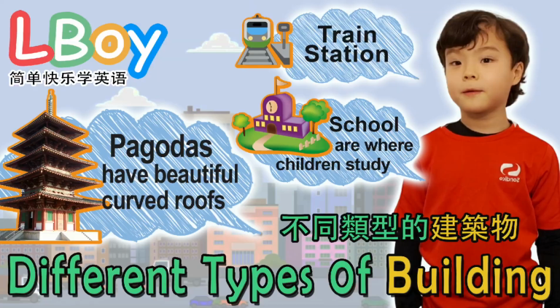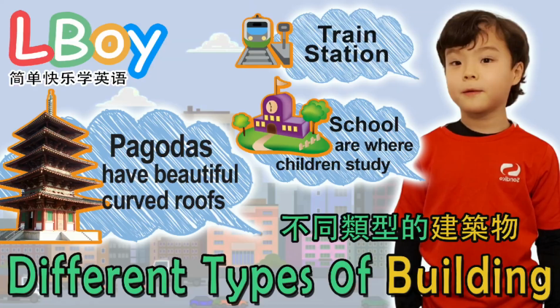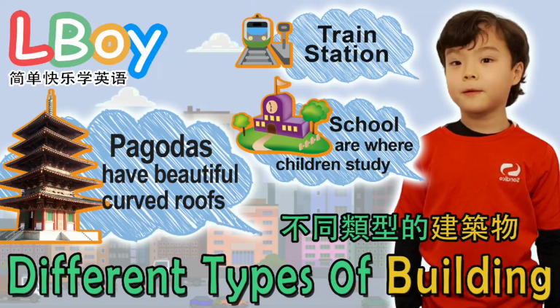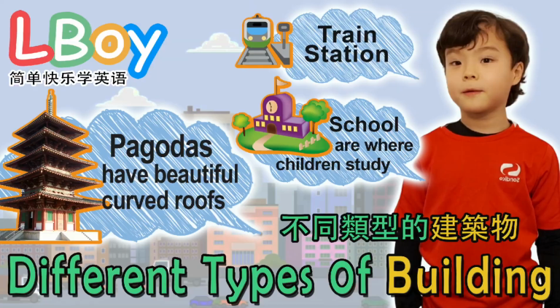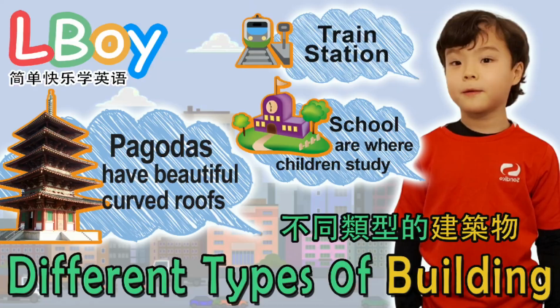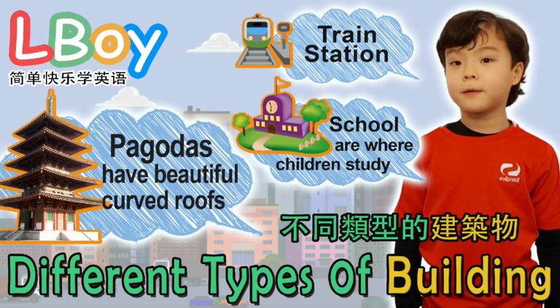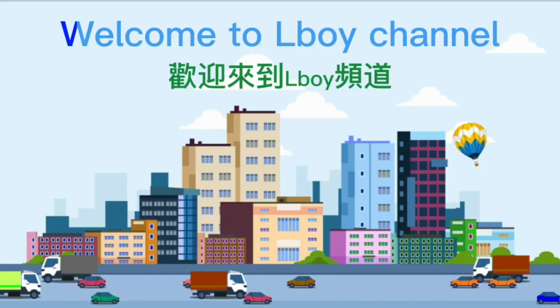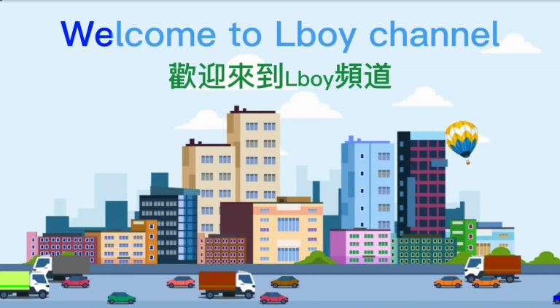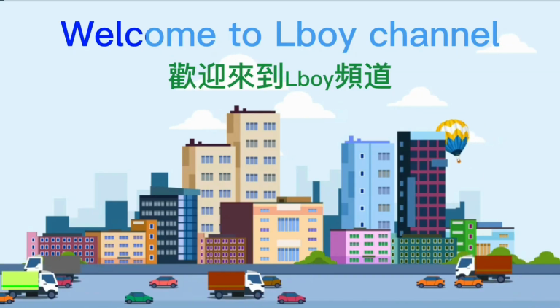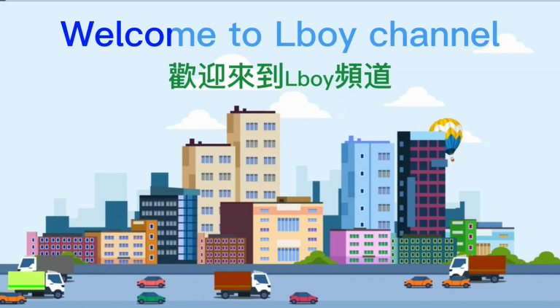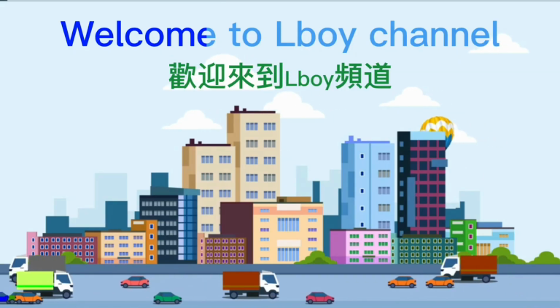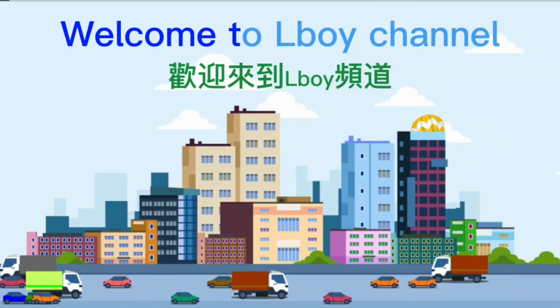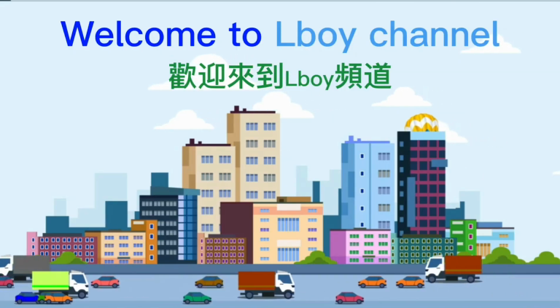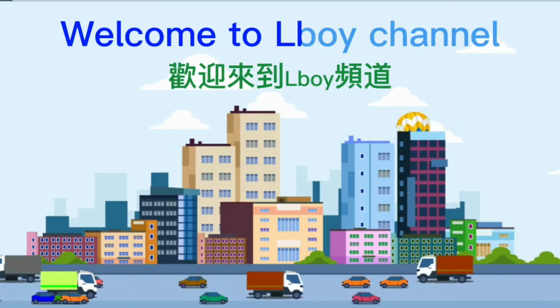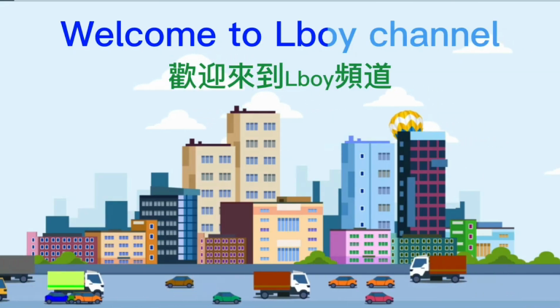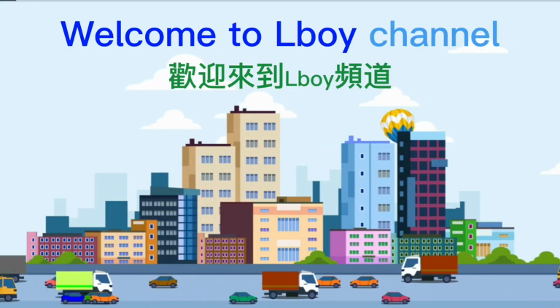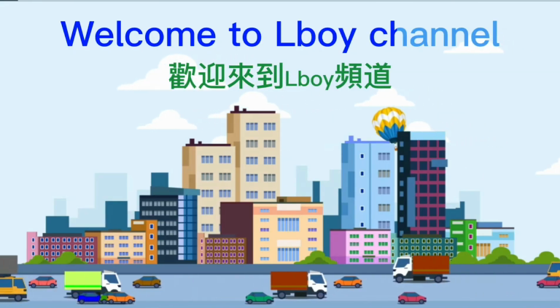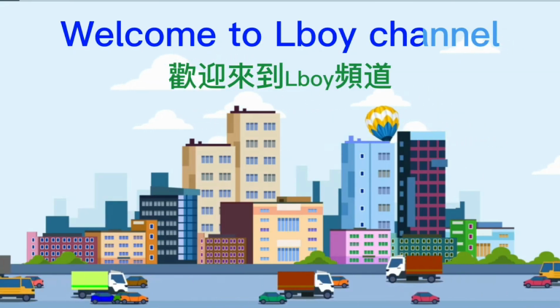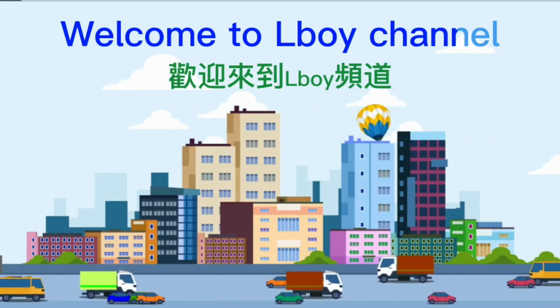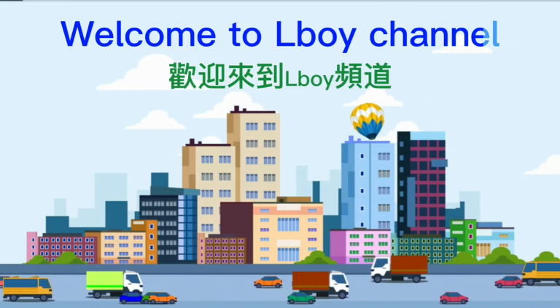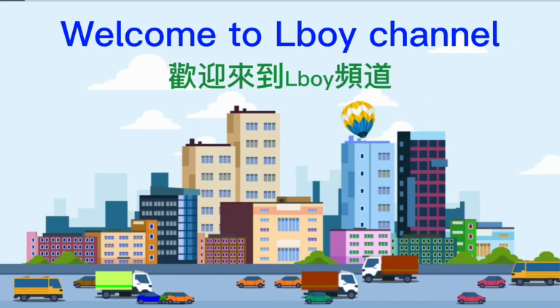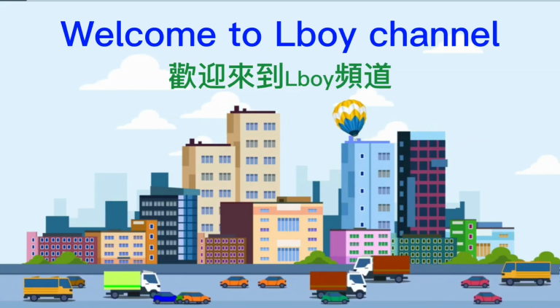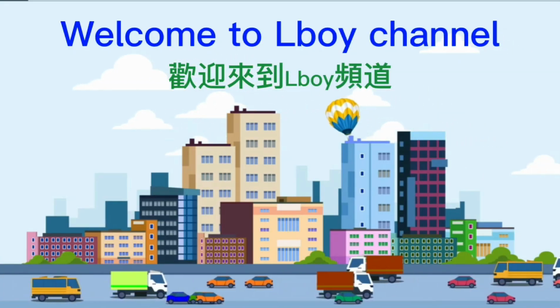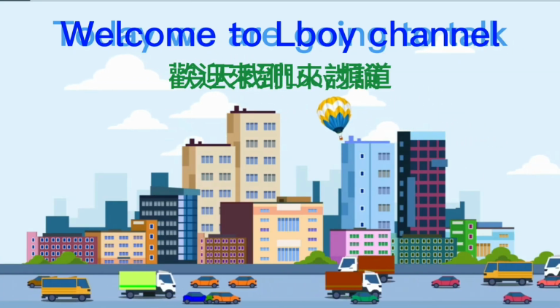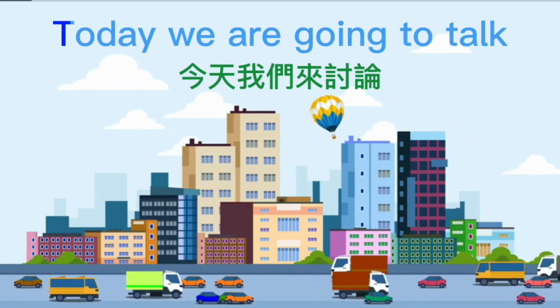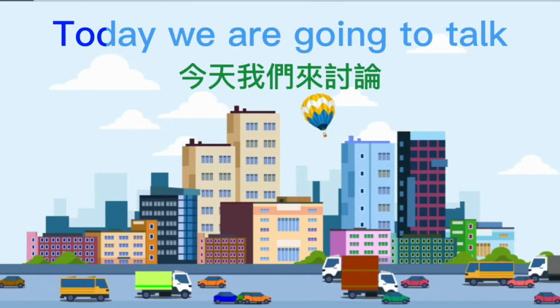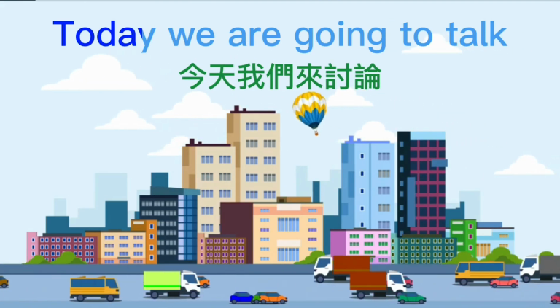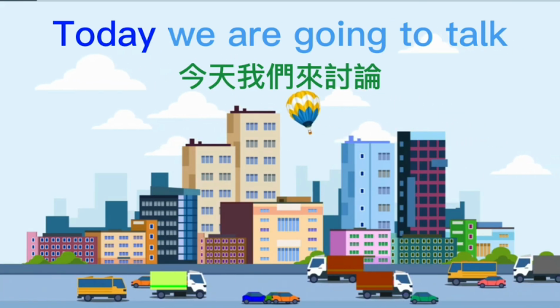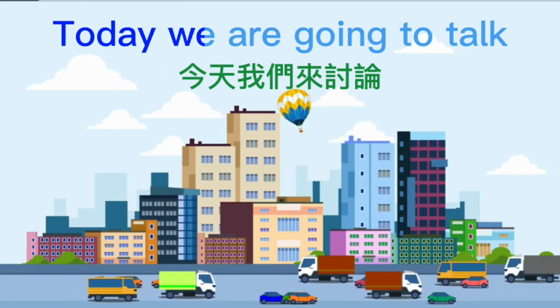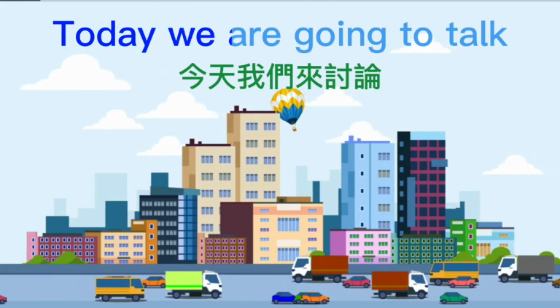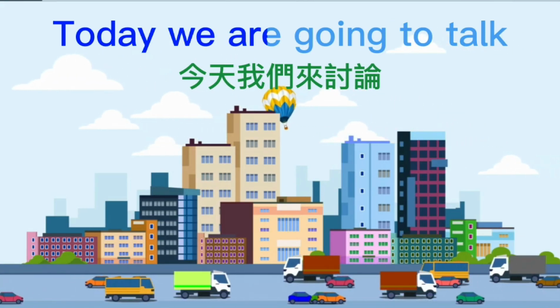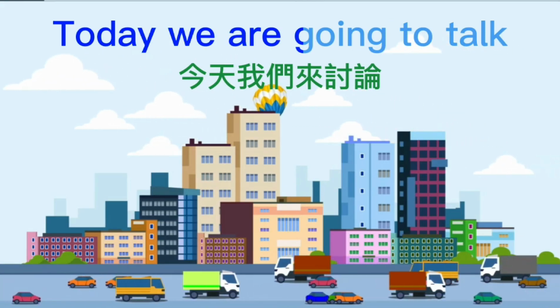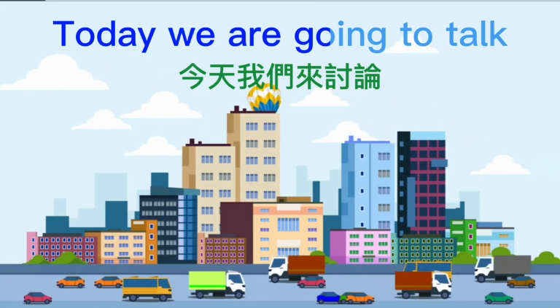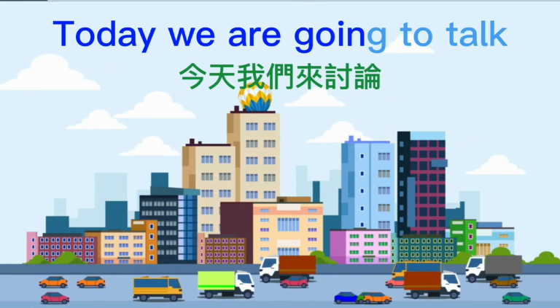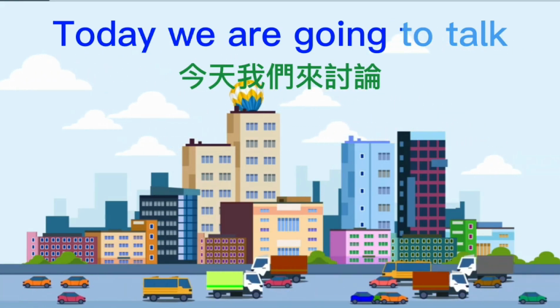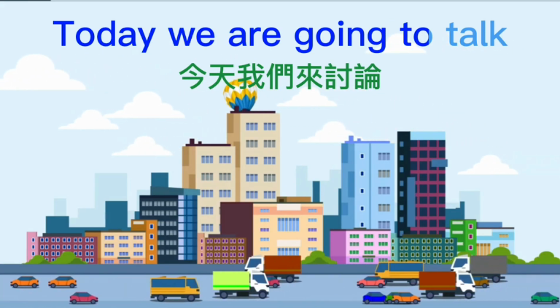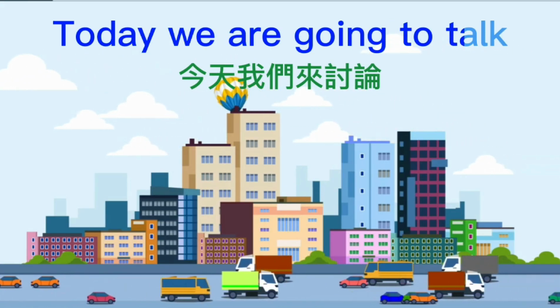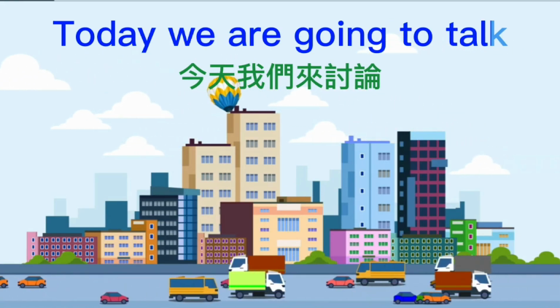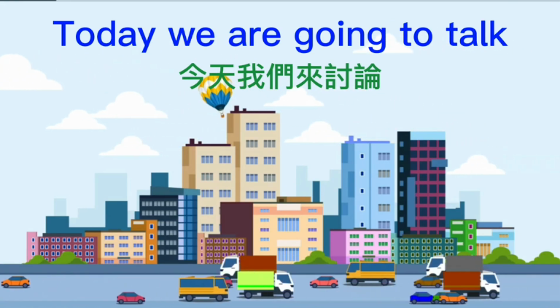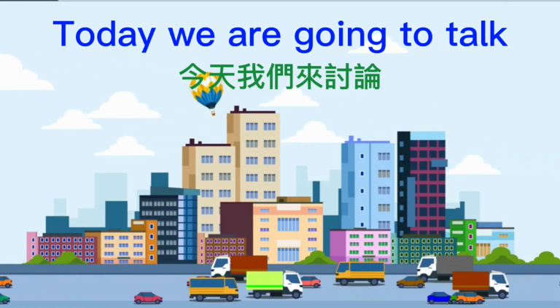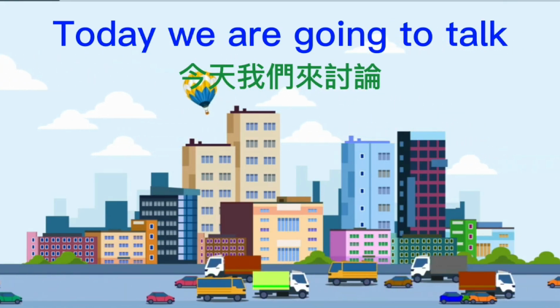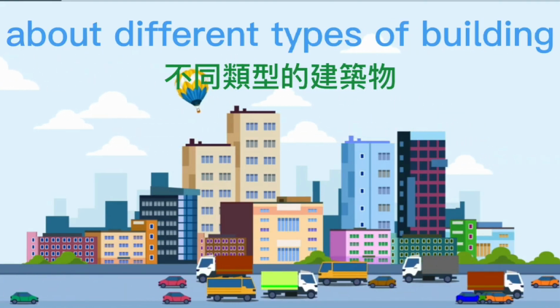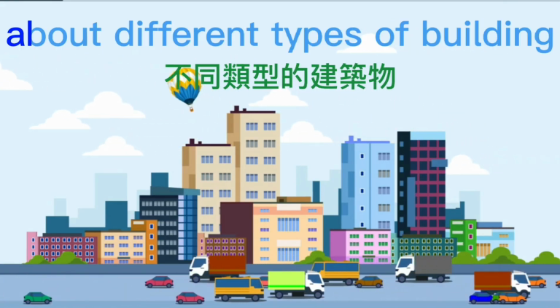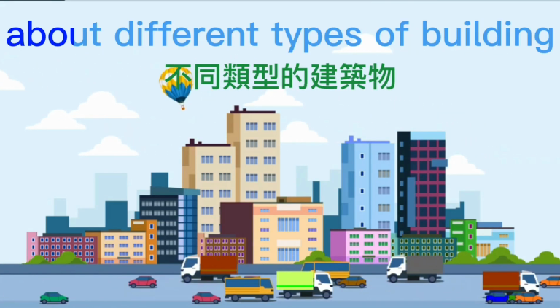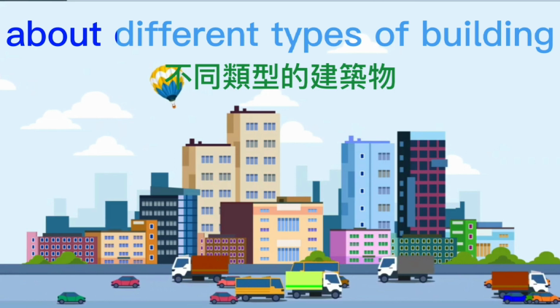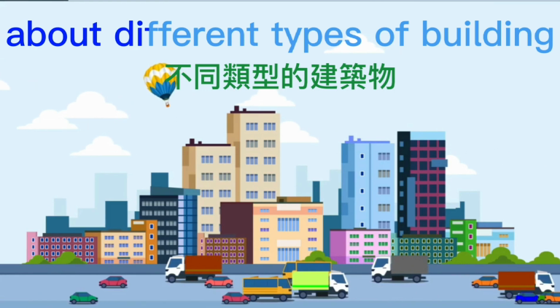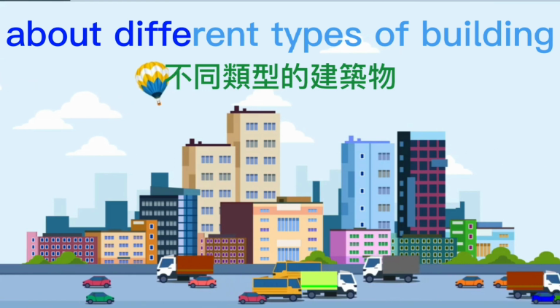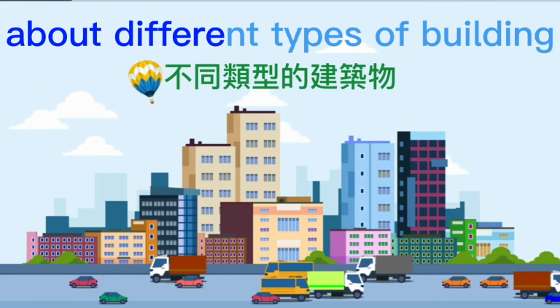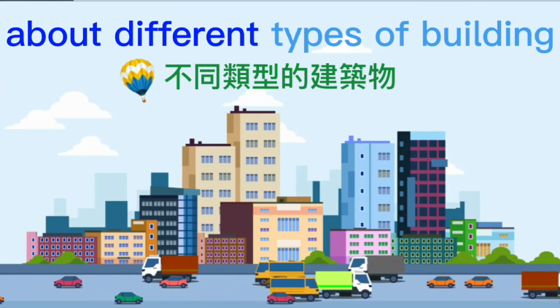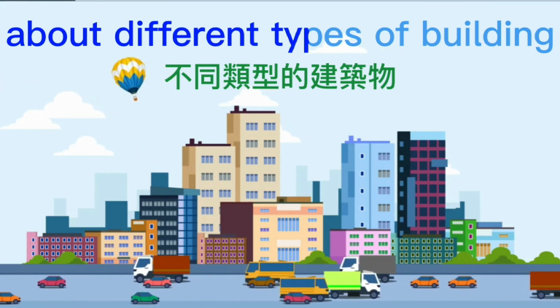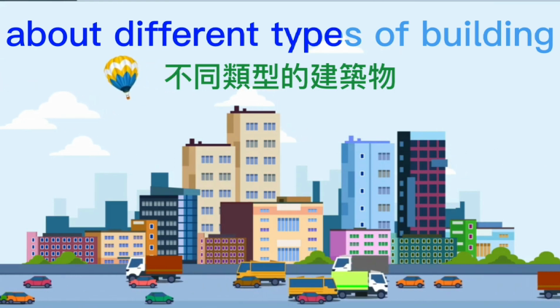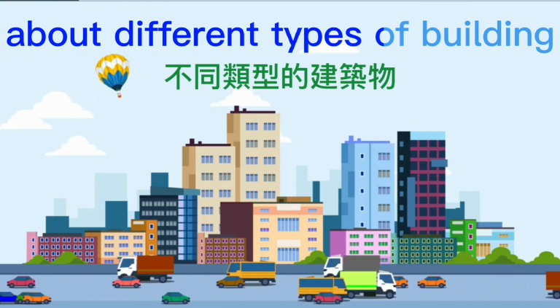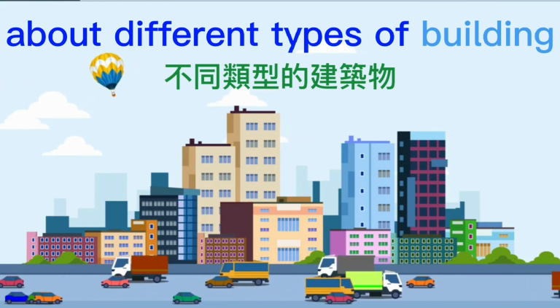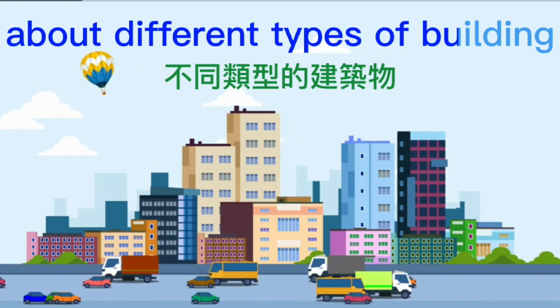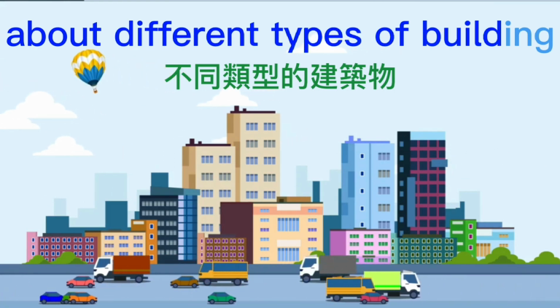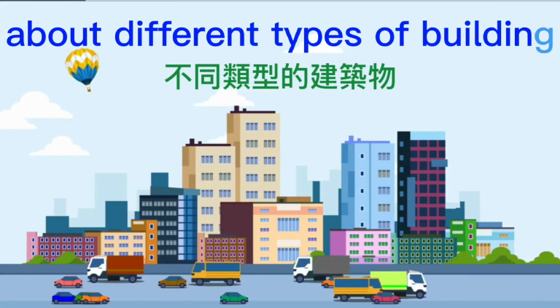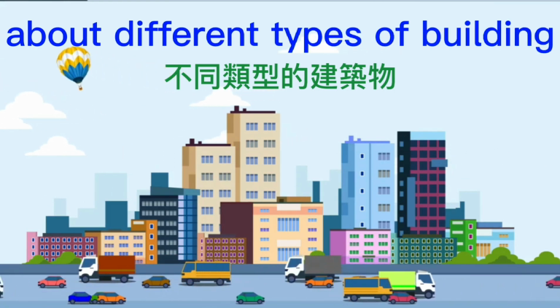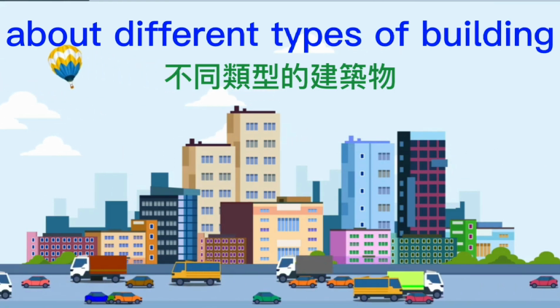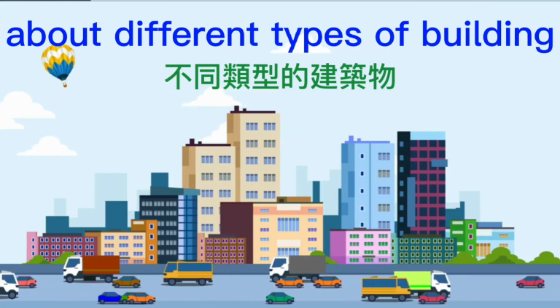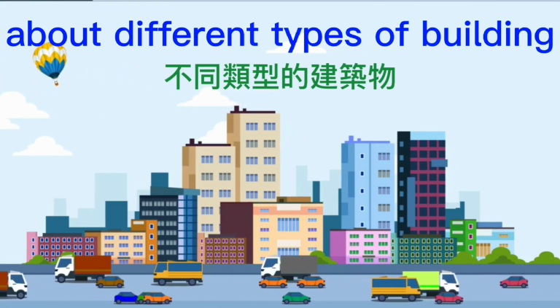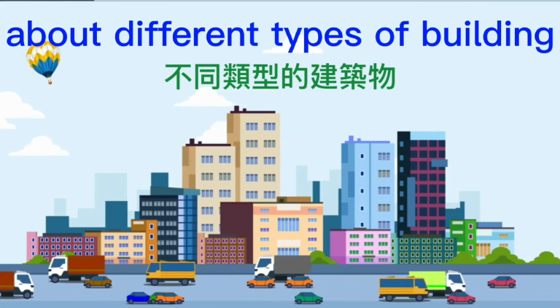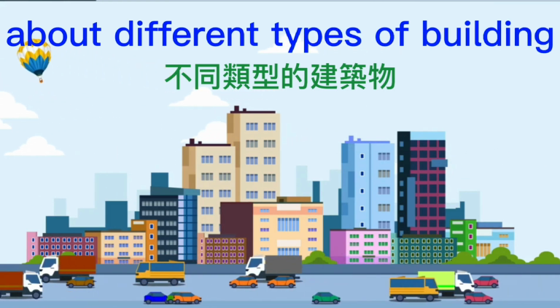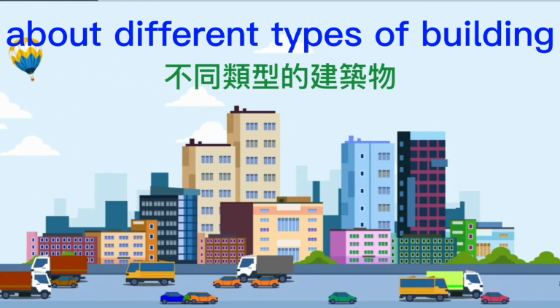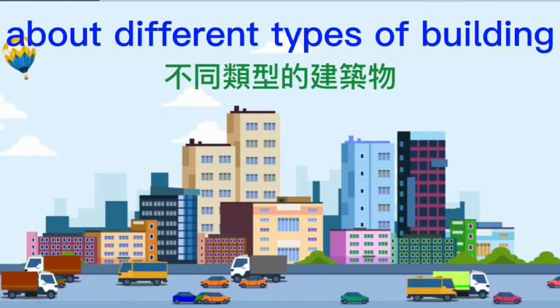Welcome to Elboy Channel. Today we are going to talk about different types of buildings.